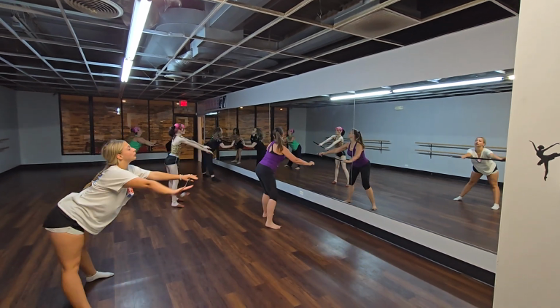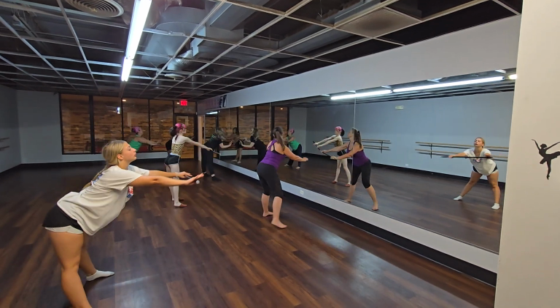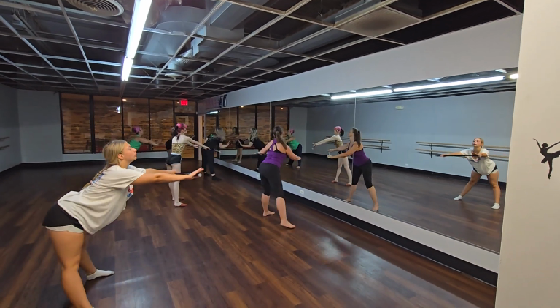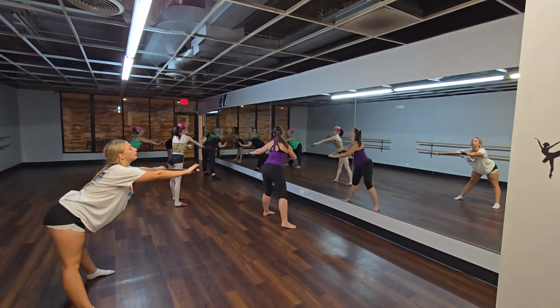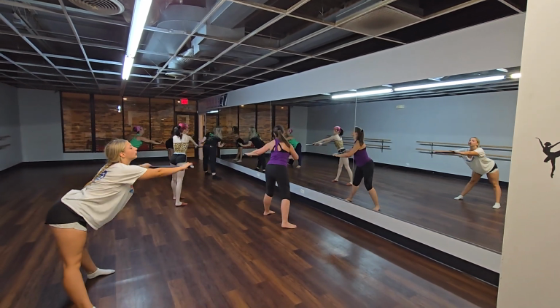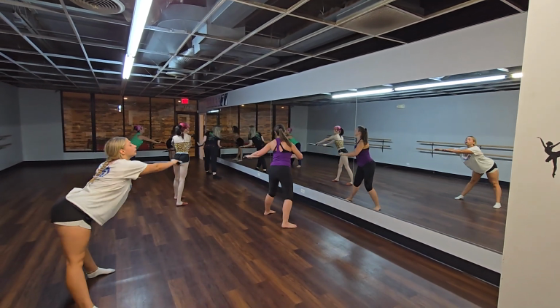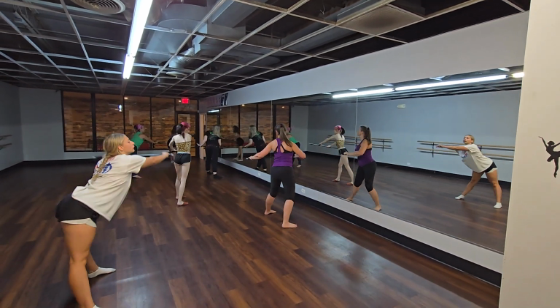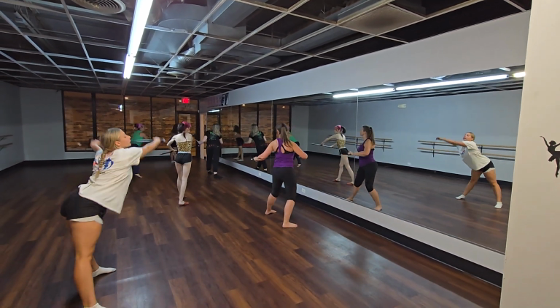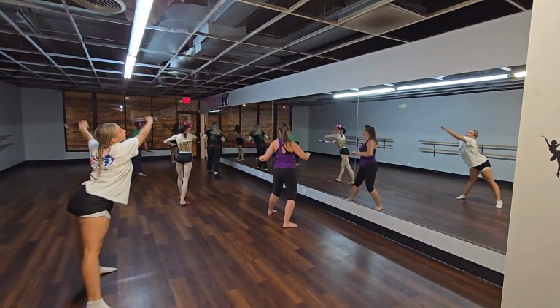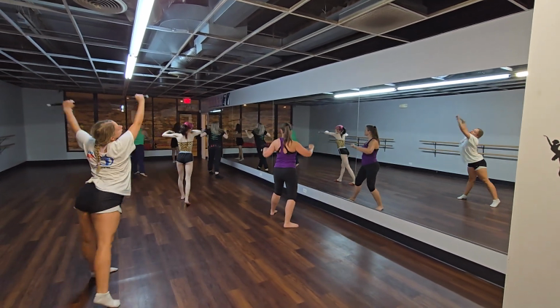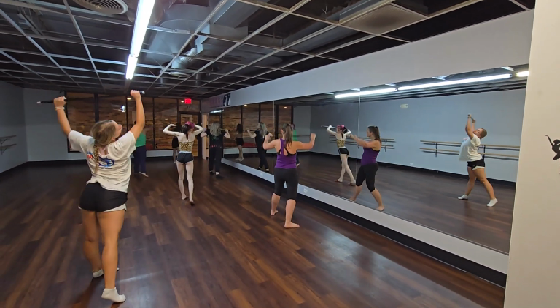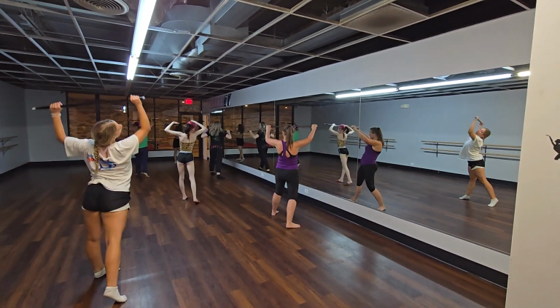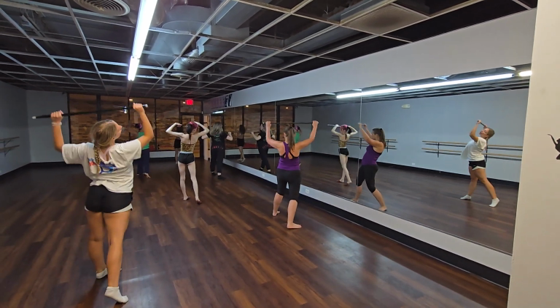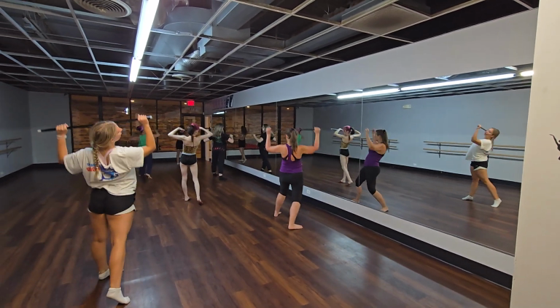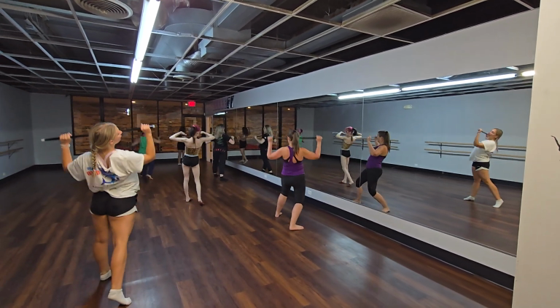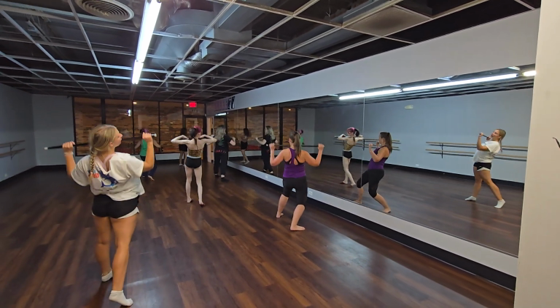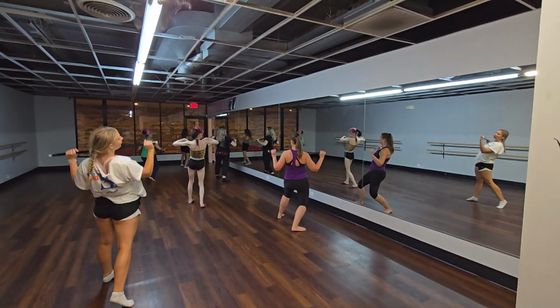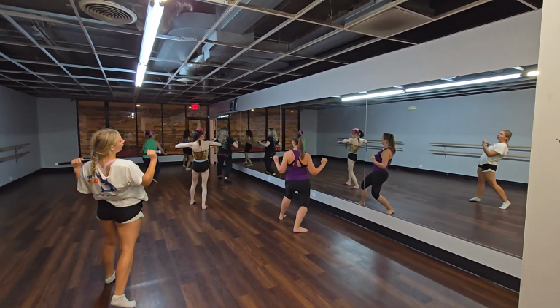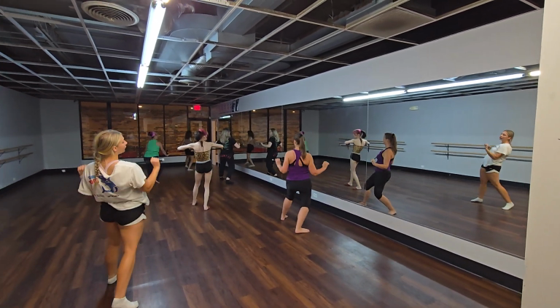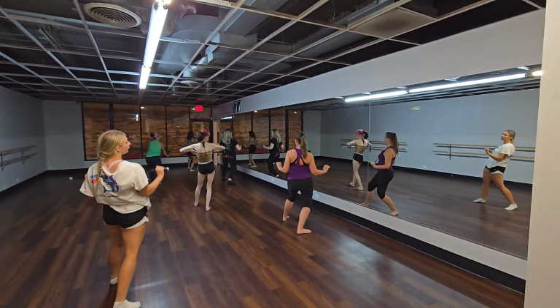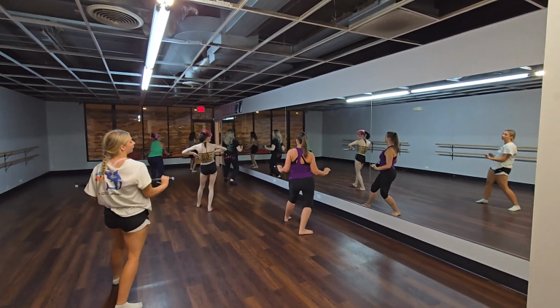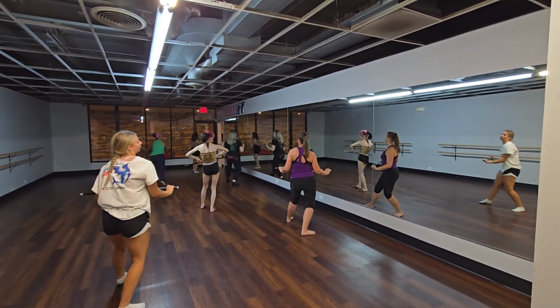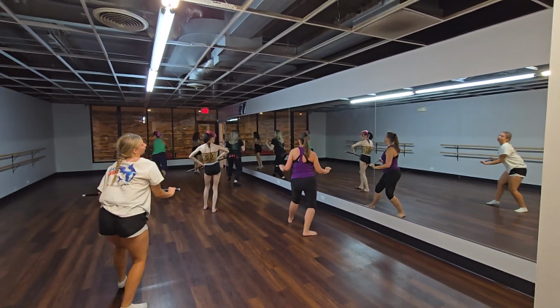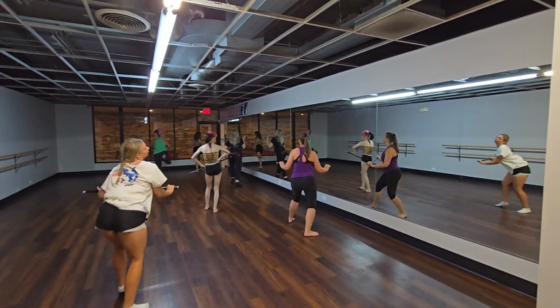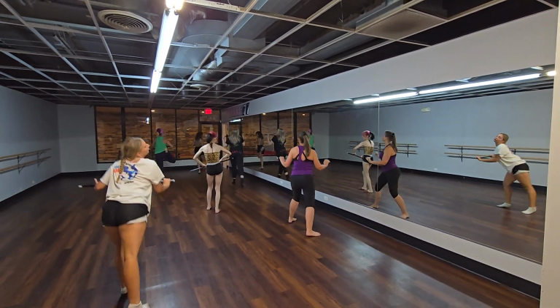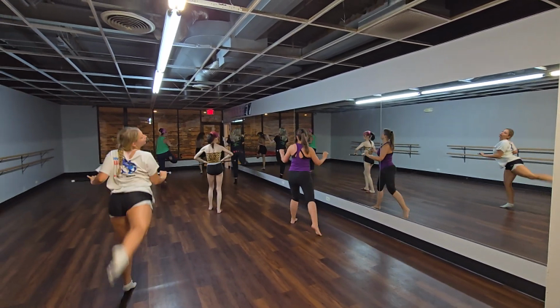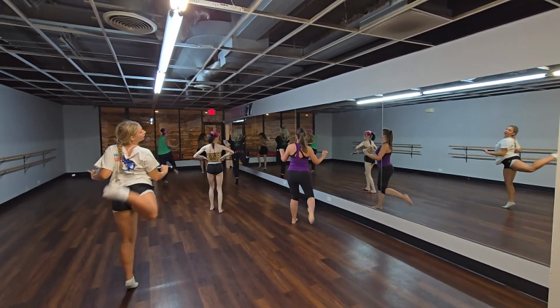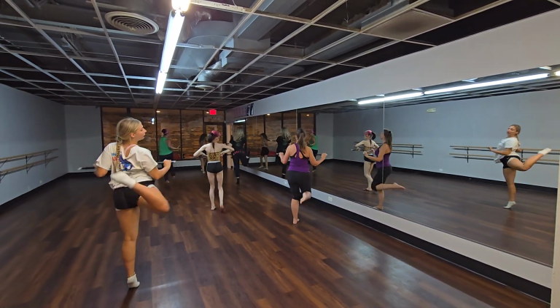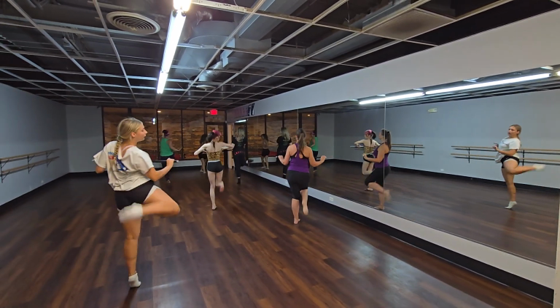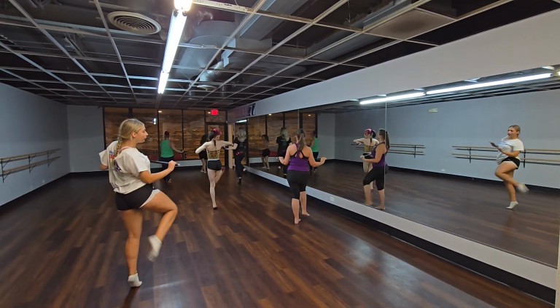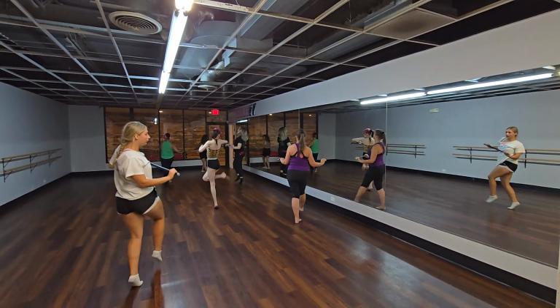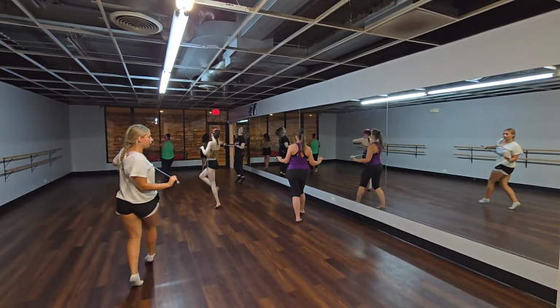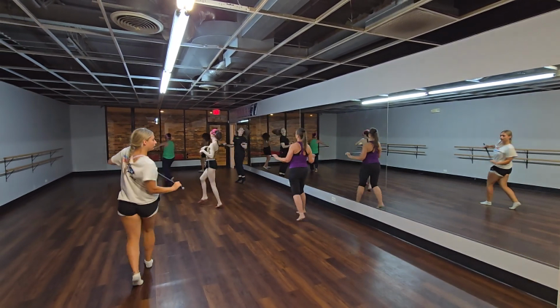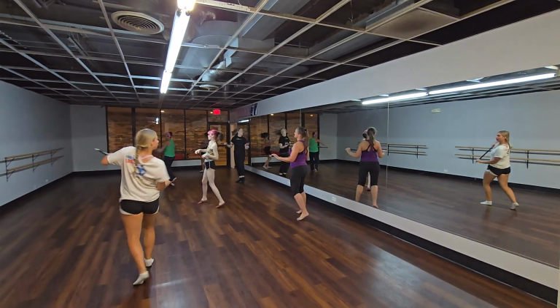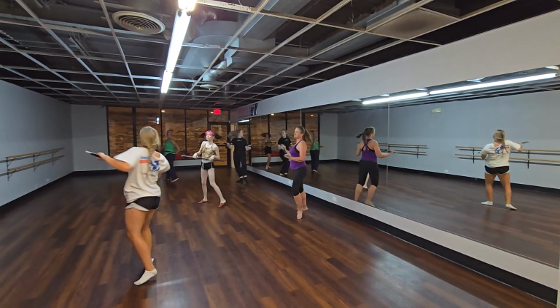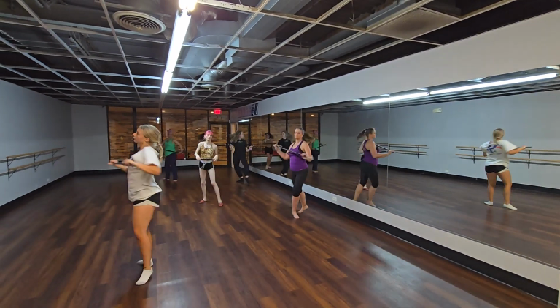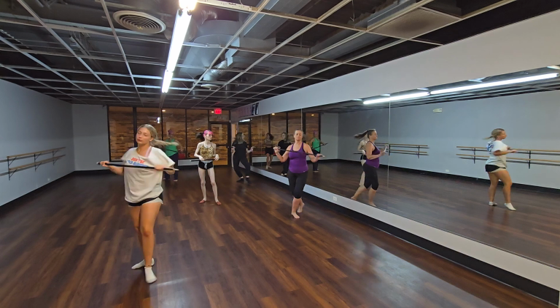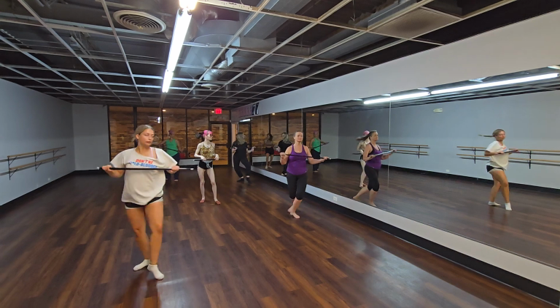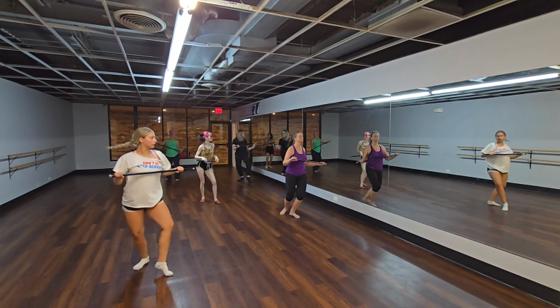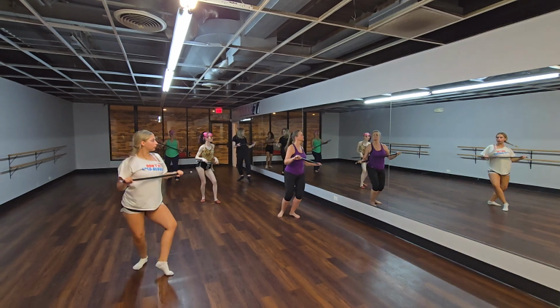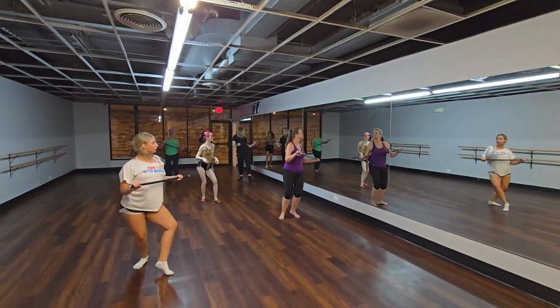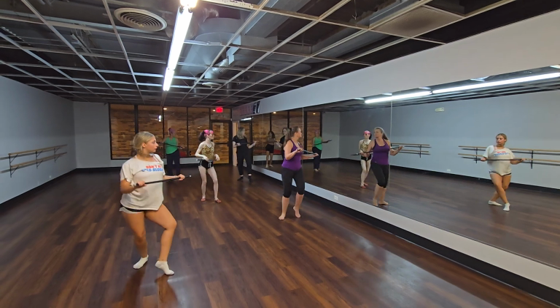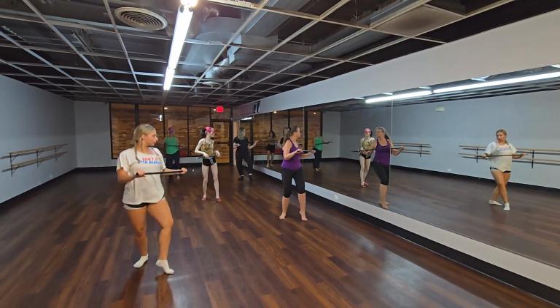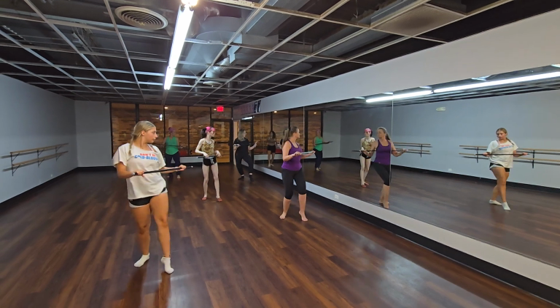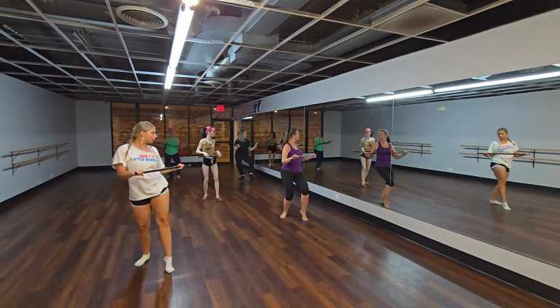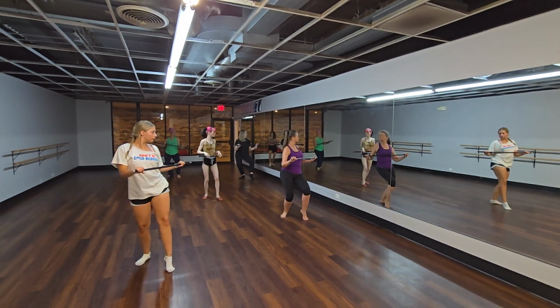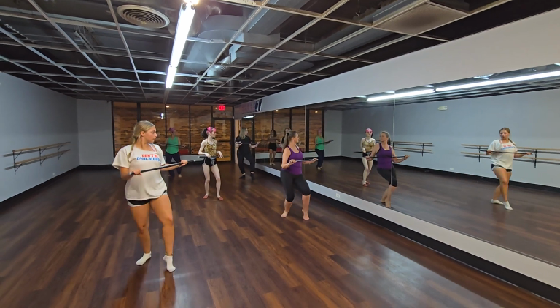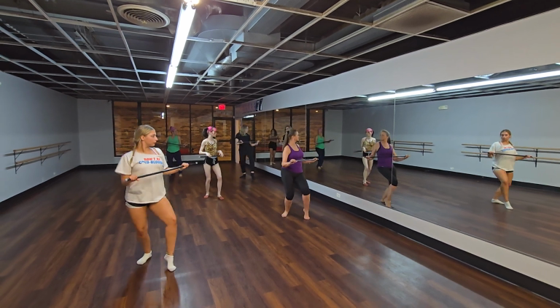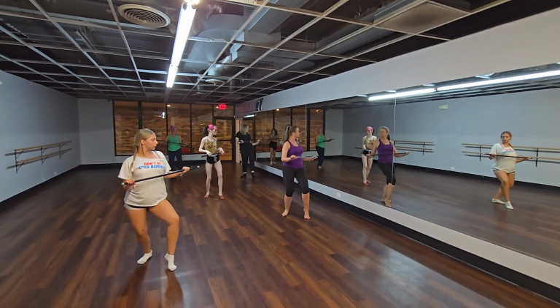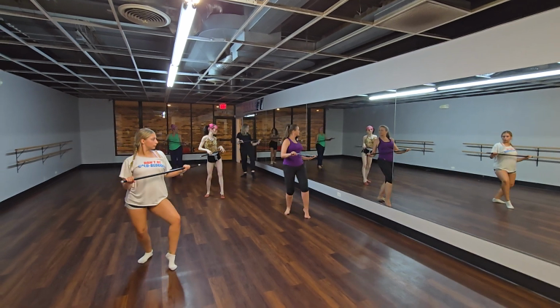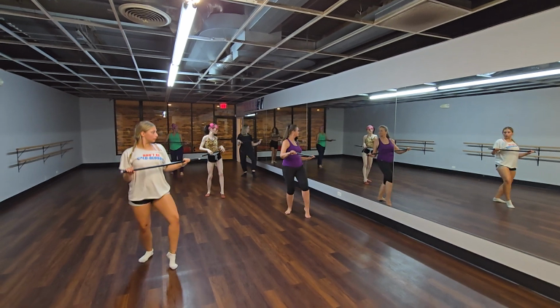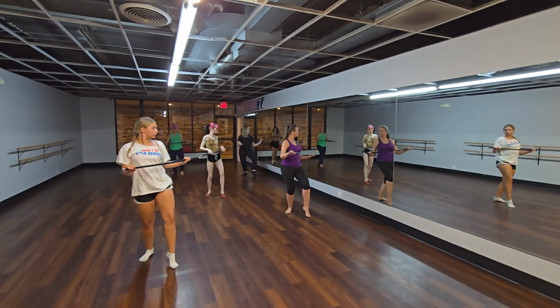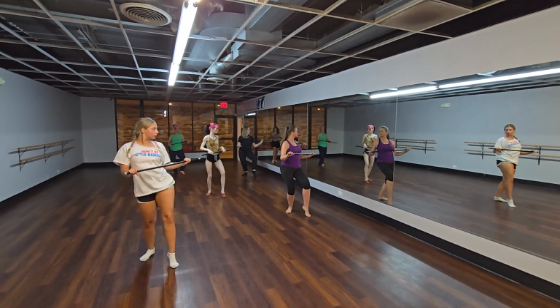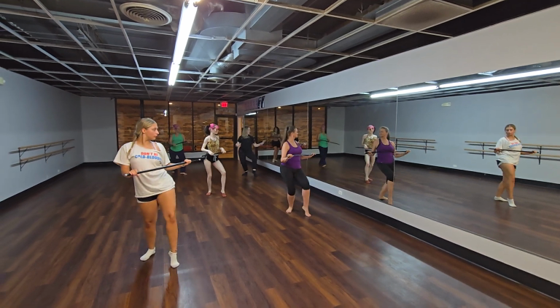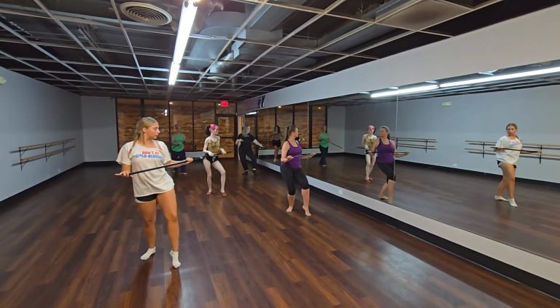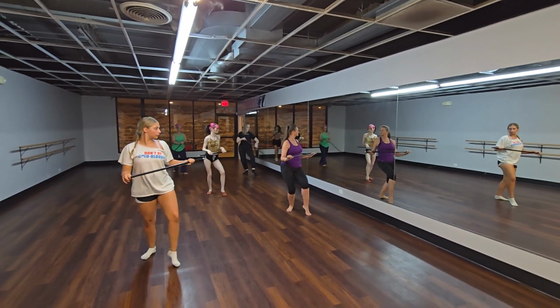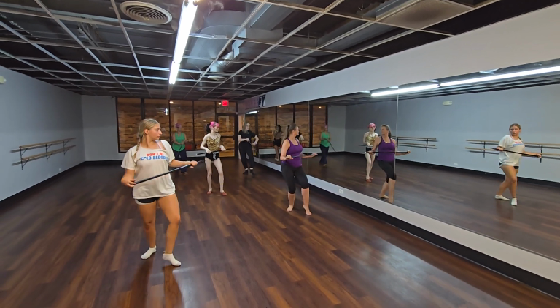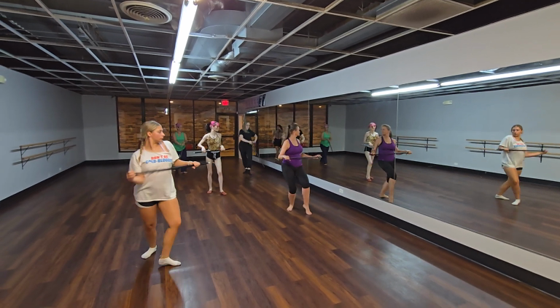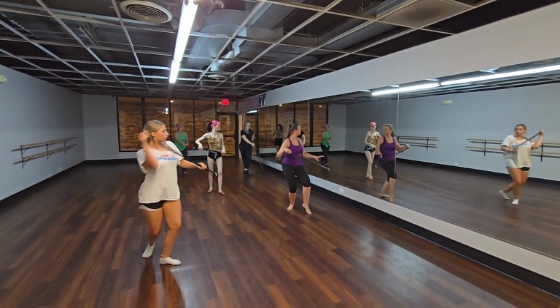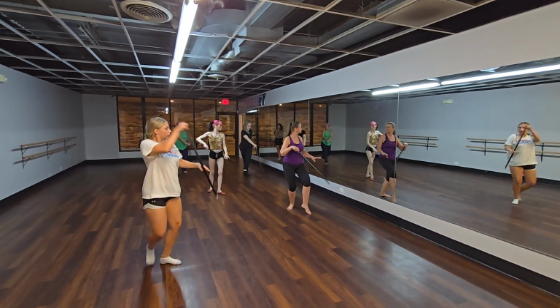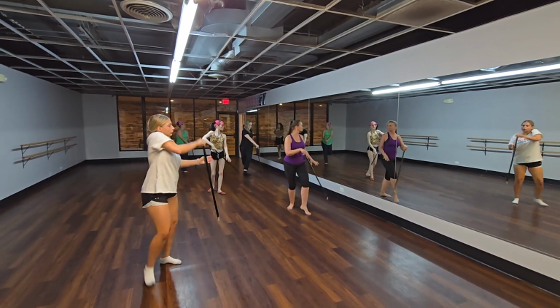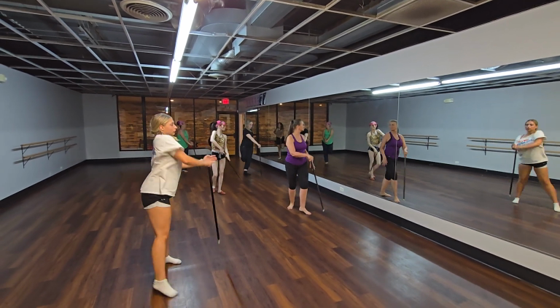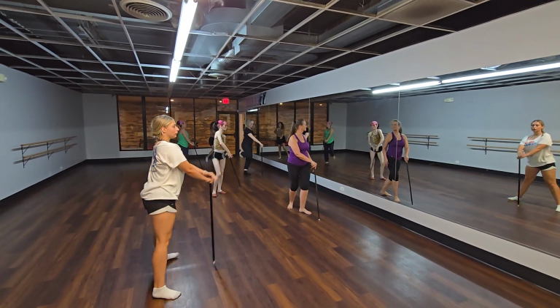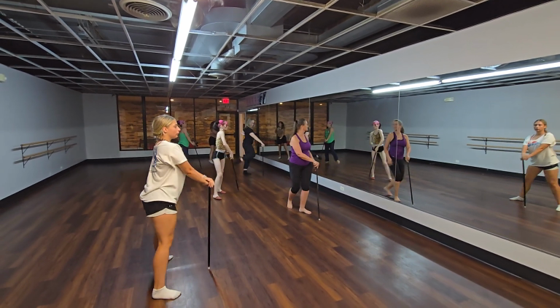Booty roll. Upper body roll. Flick. Turn. Hip, hip. And cave.